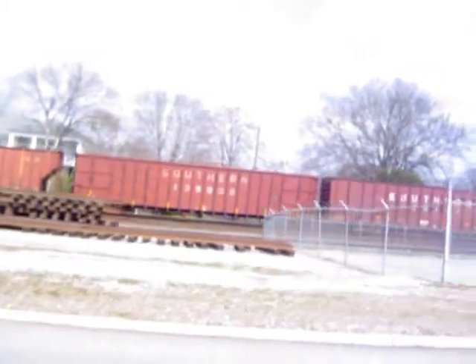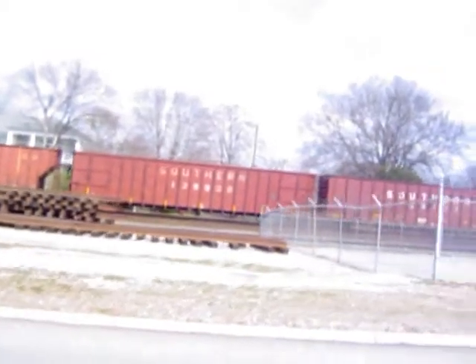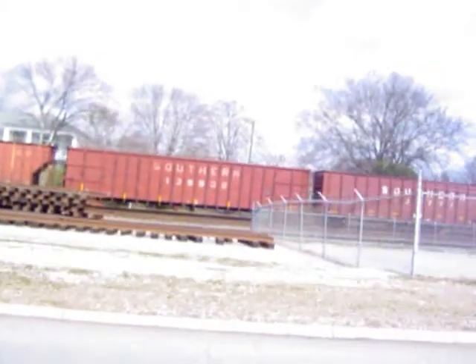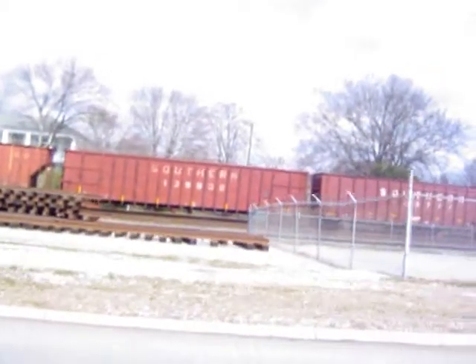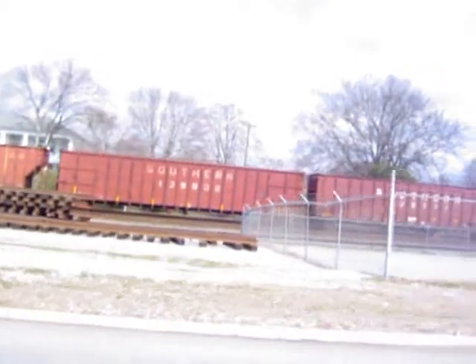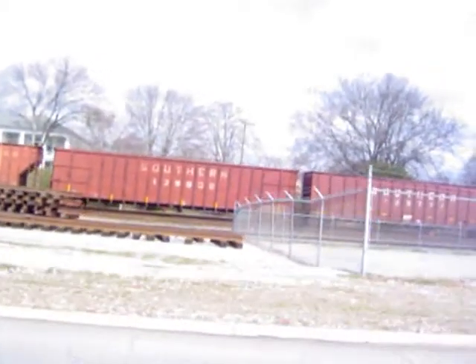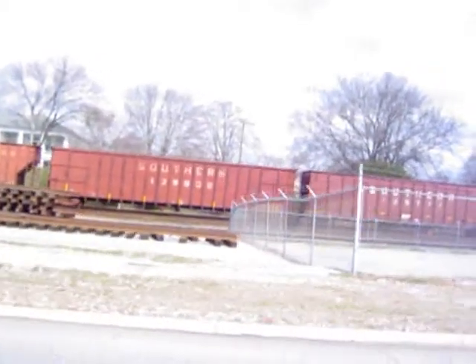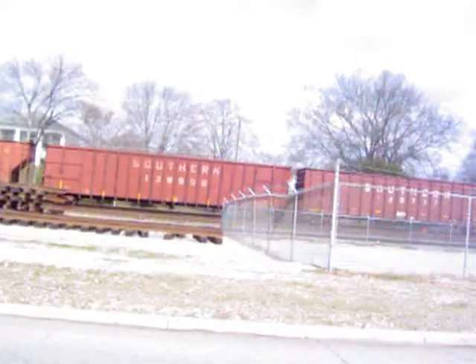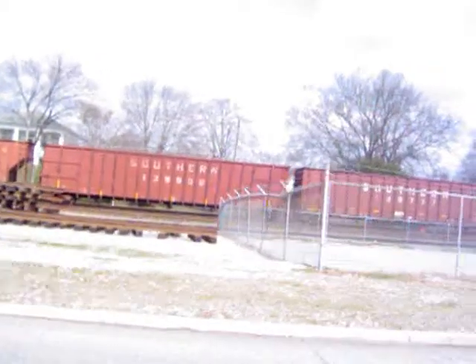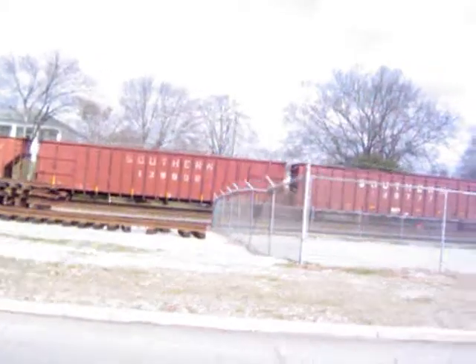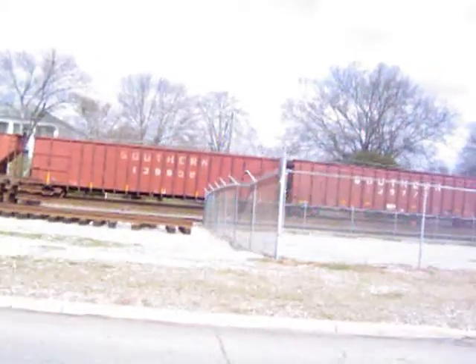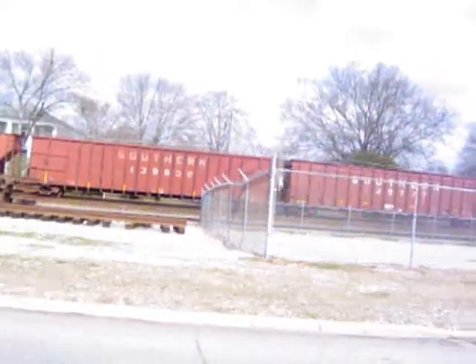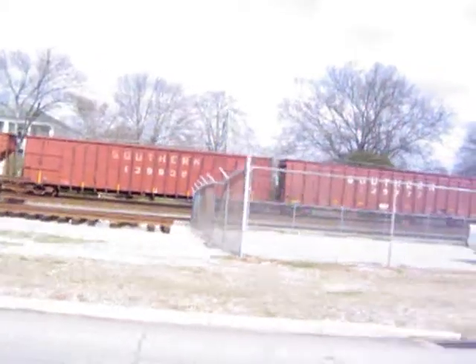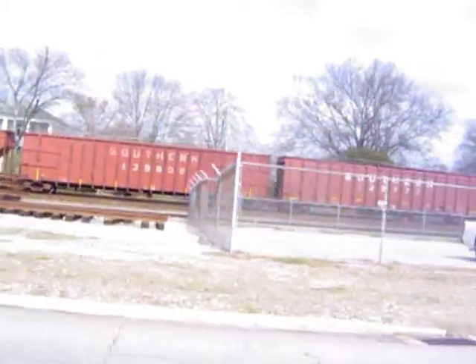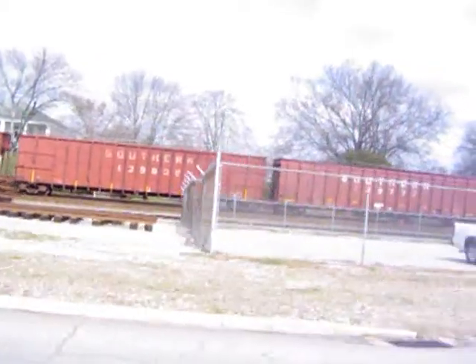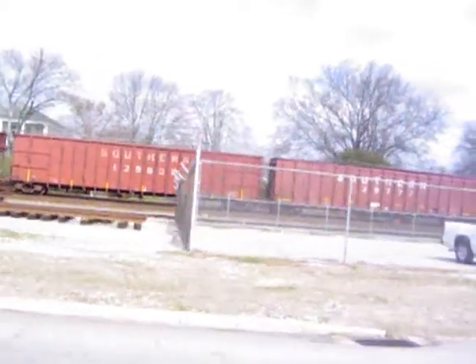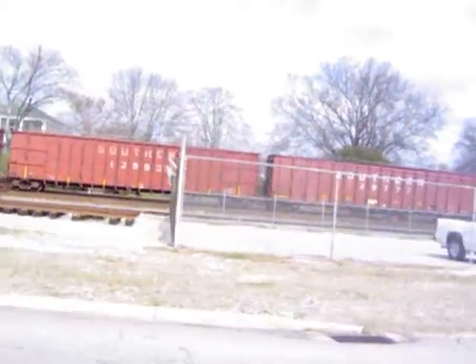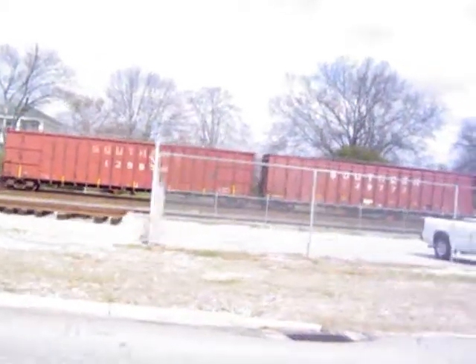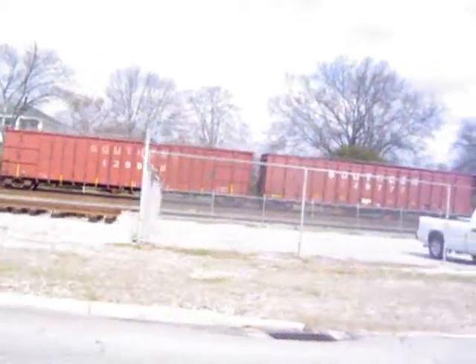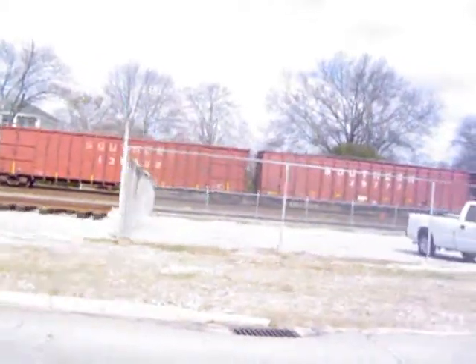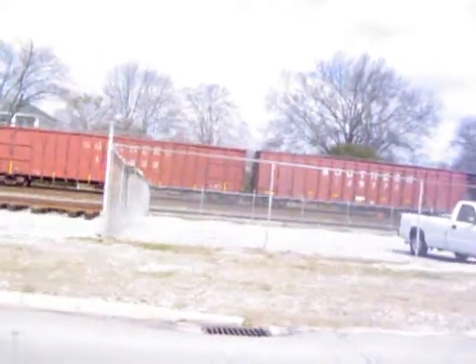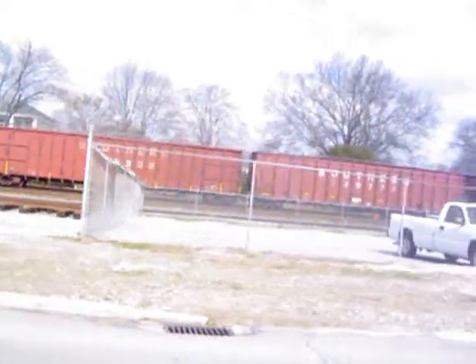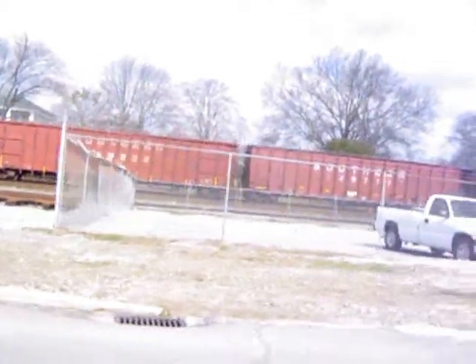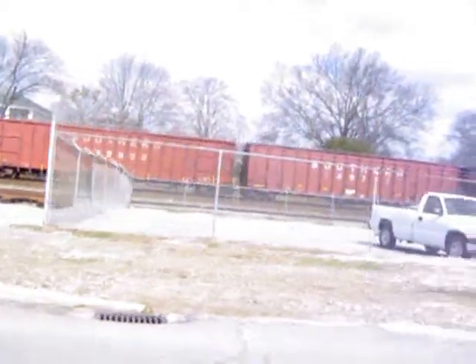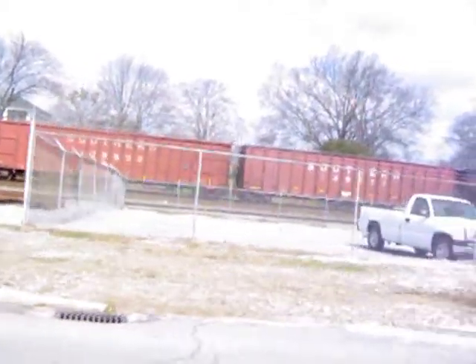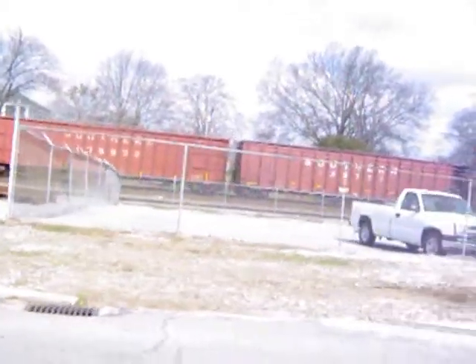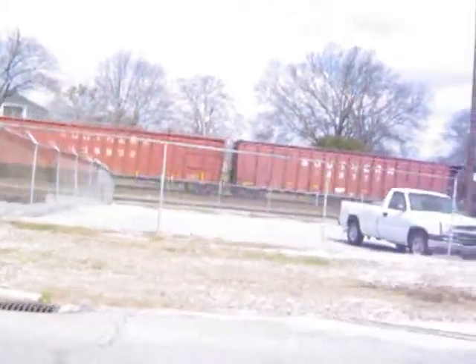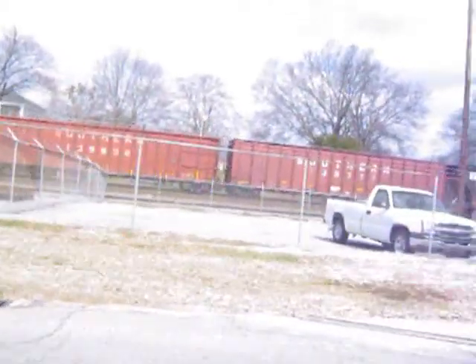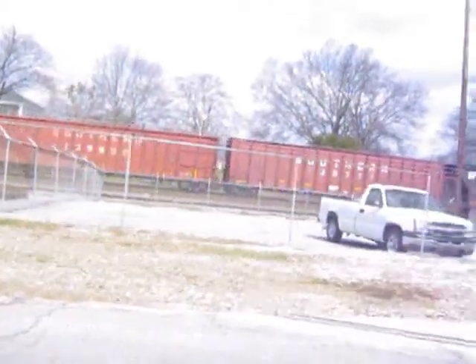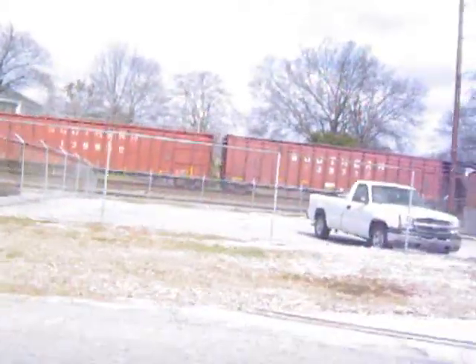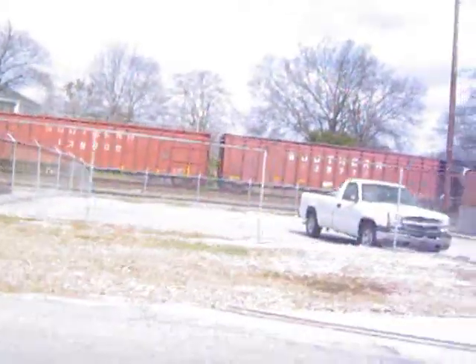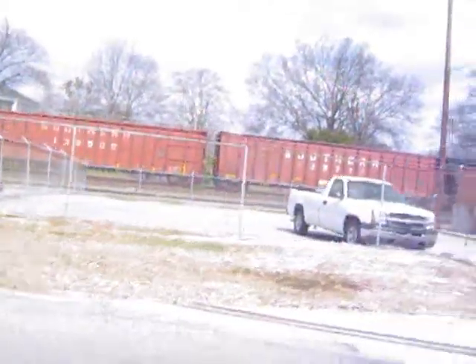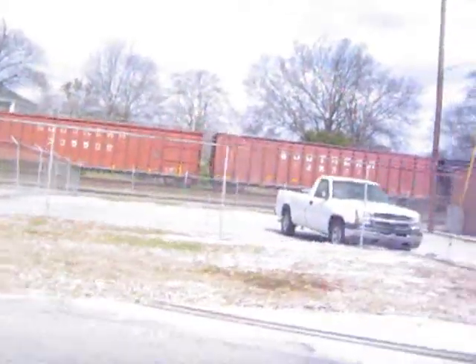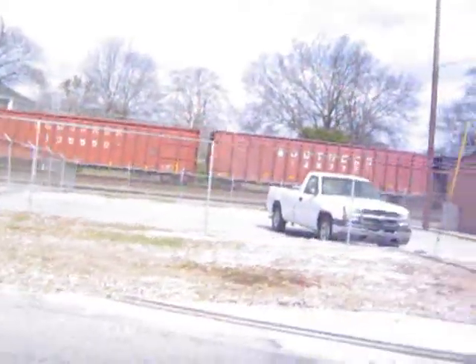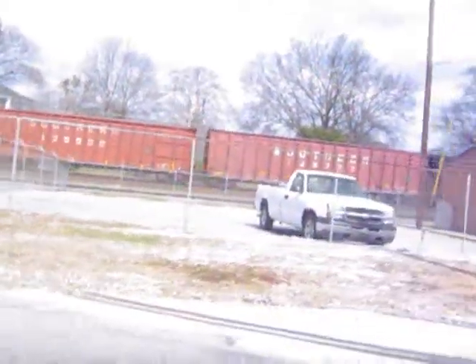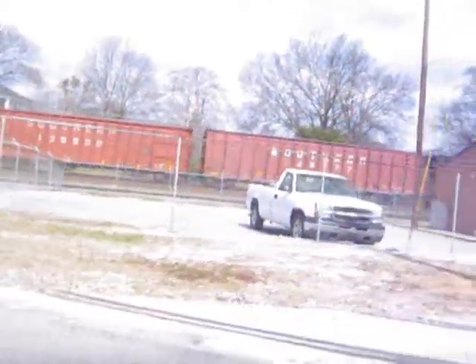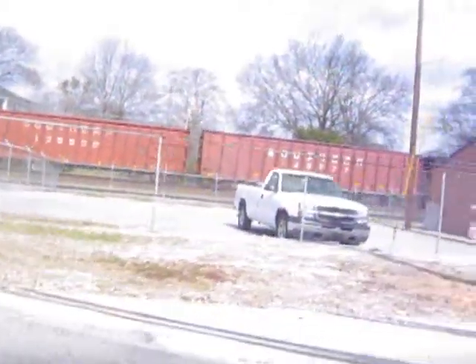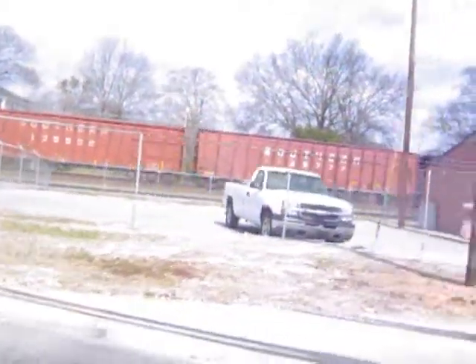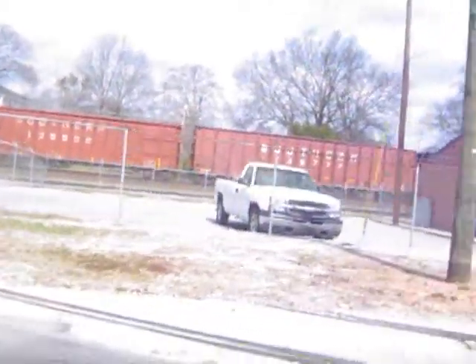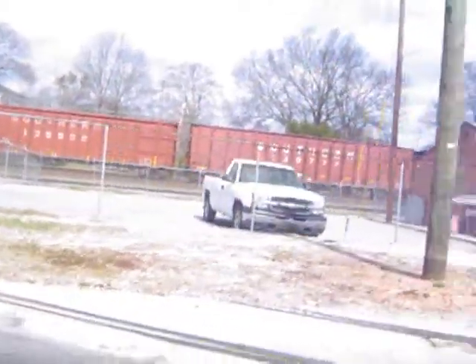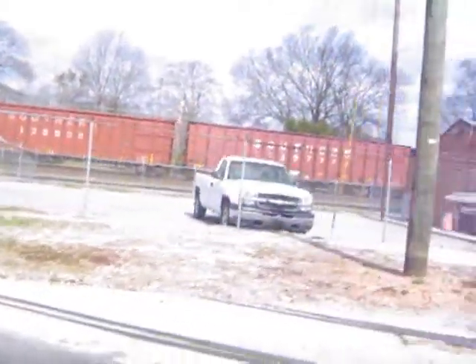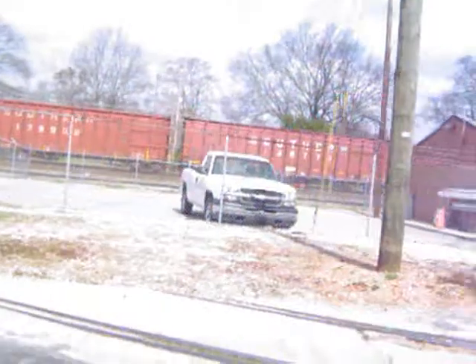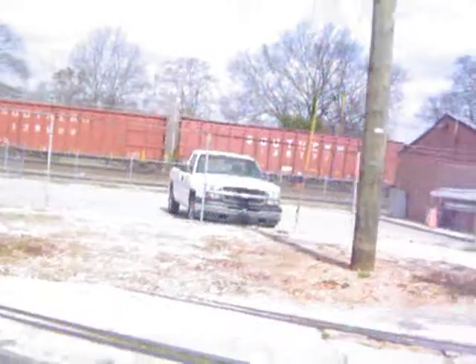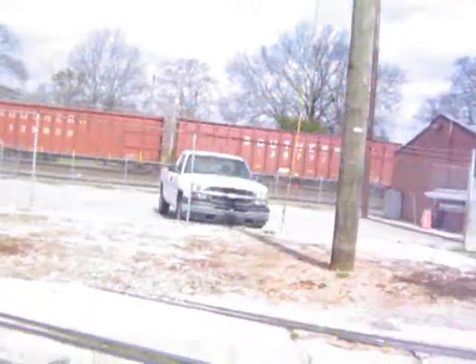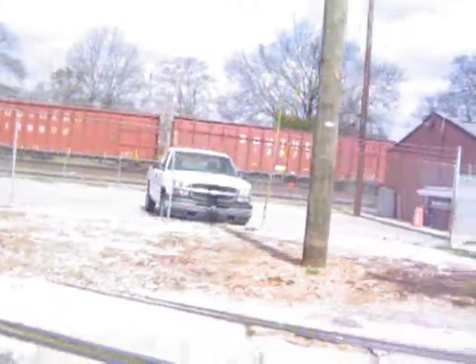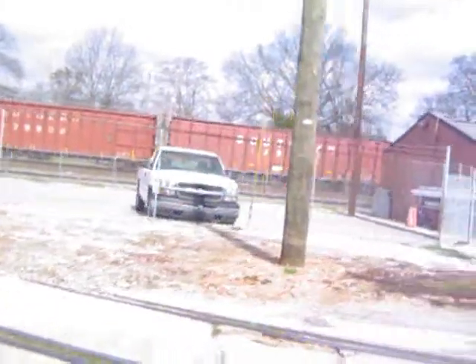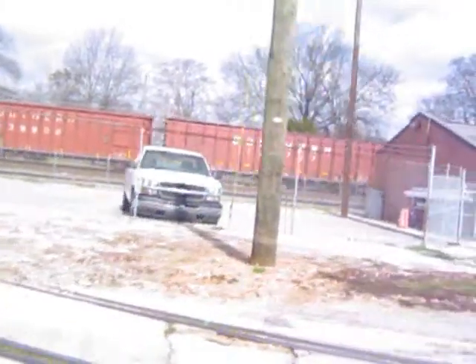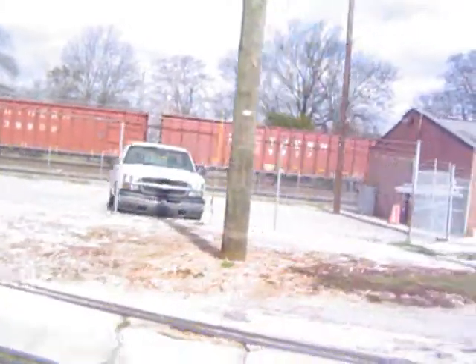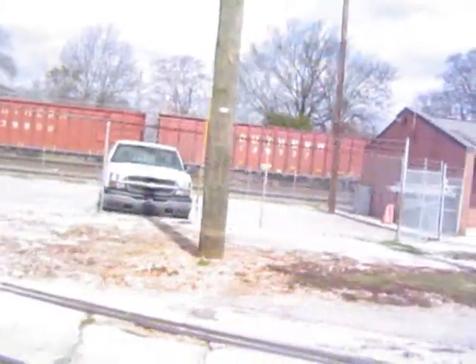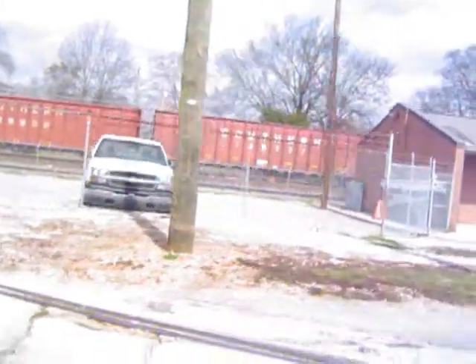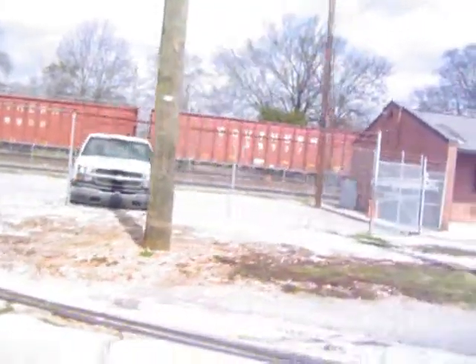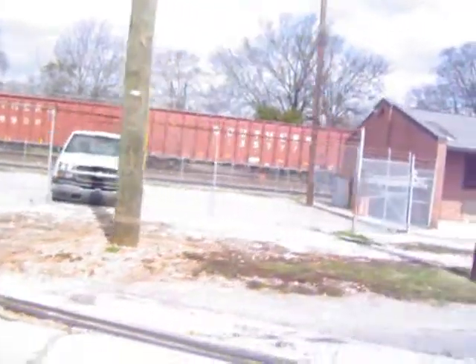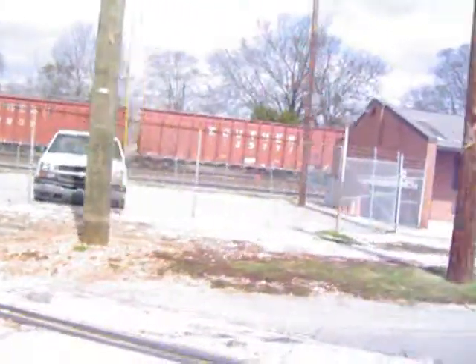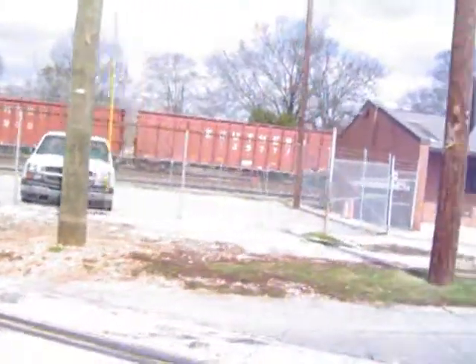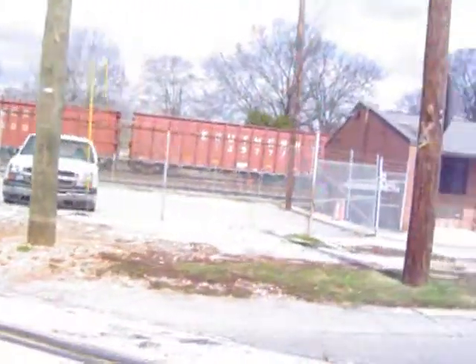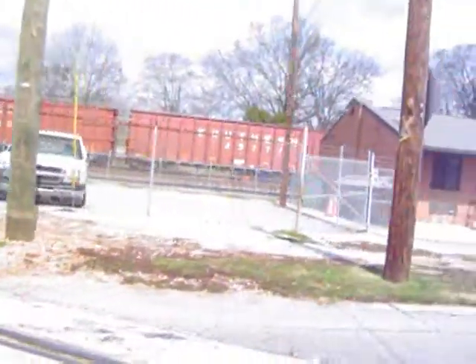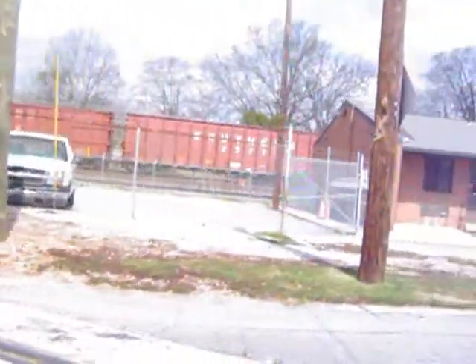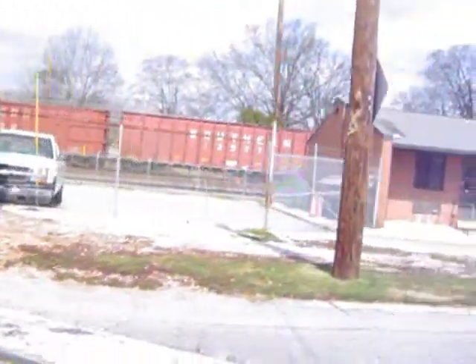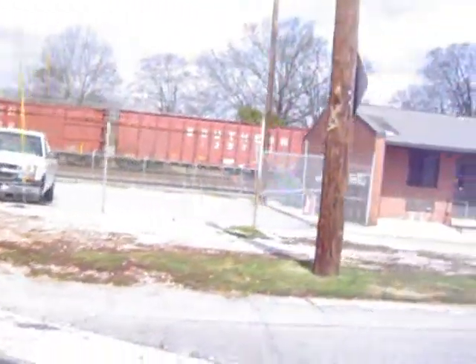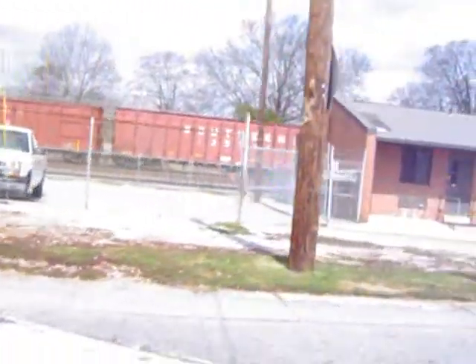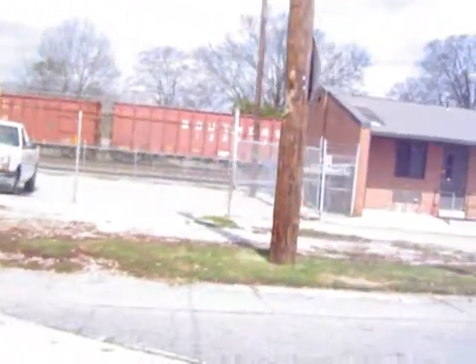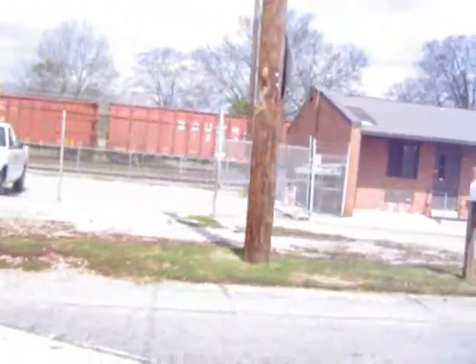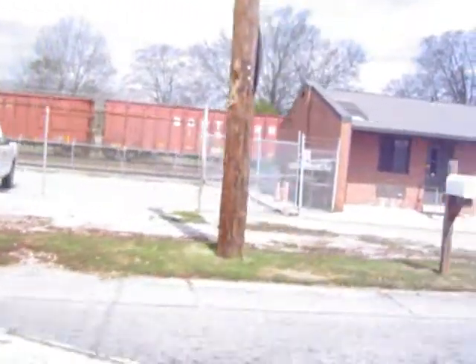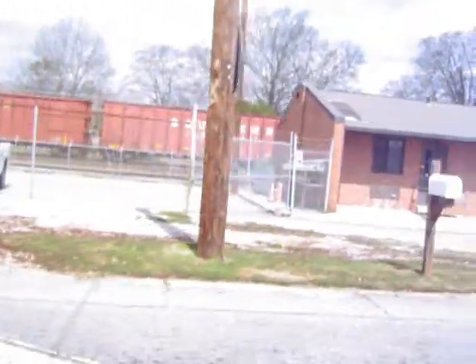We're coming by the freight office. This freight office was built in 1983; the old depot was torn down.